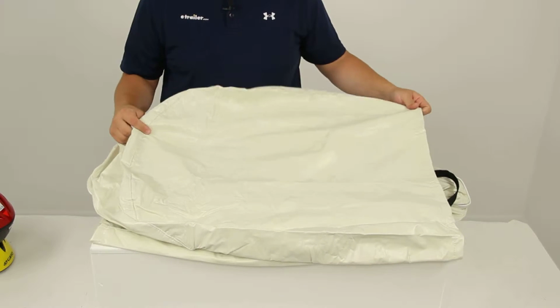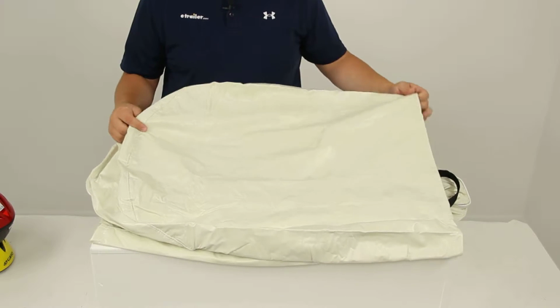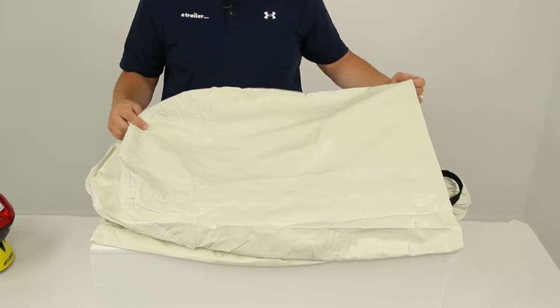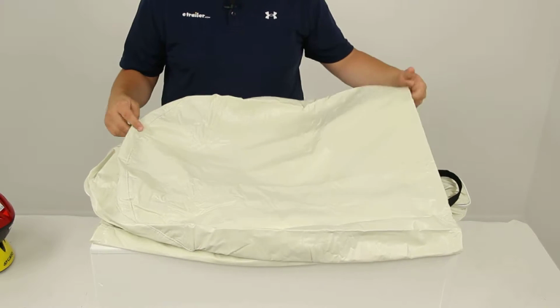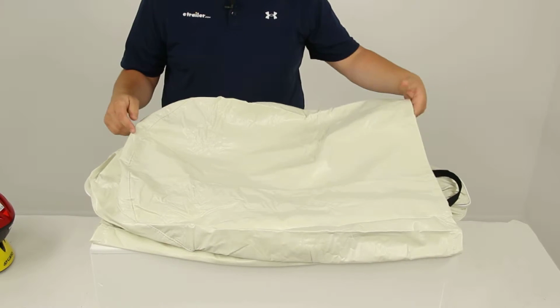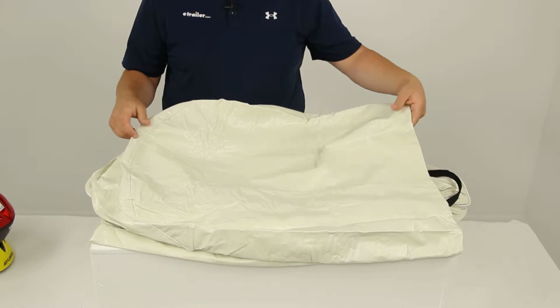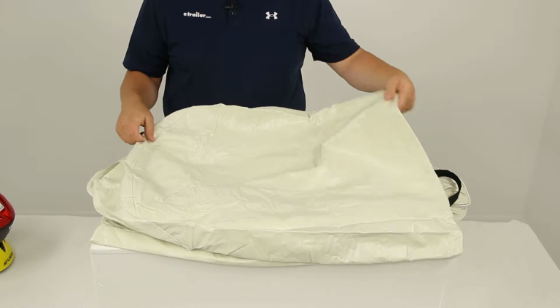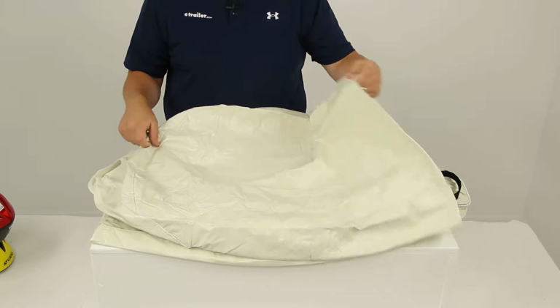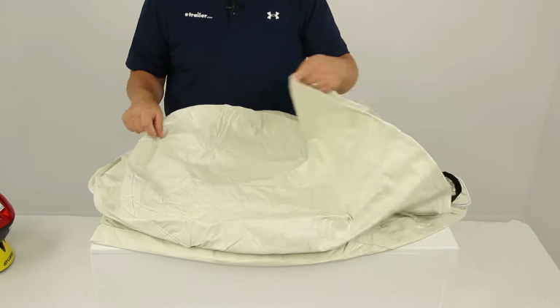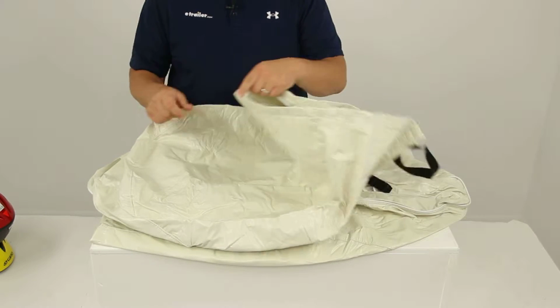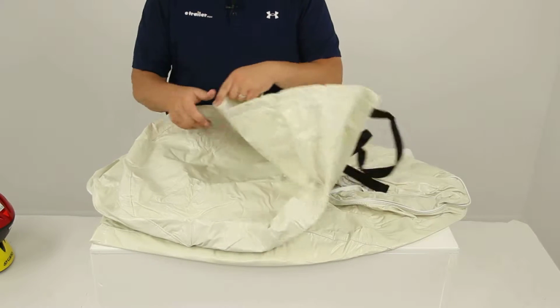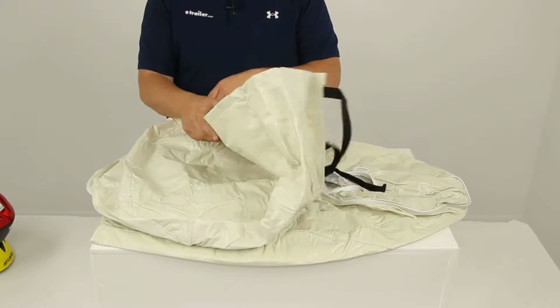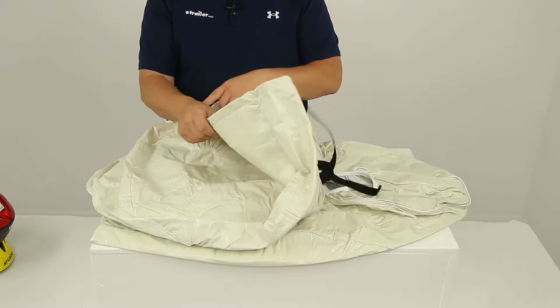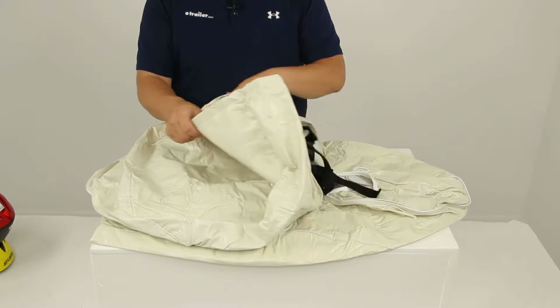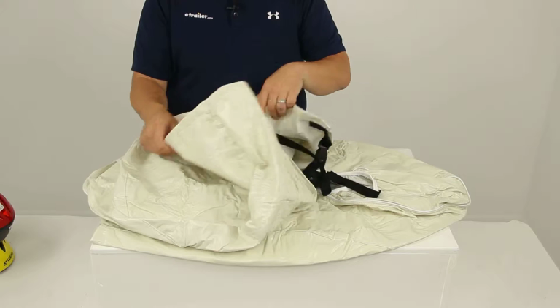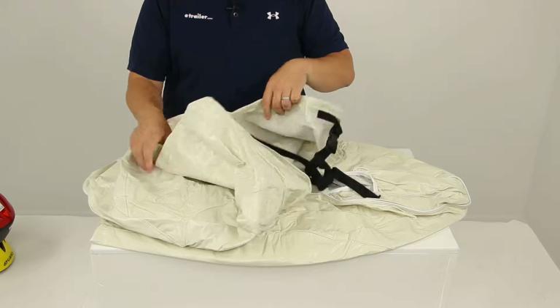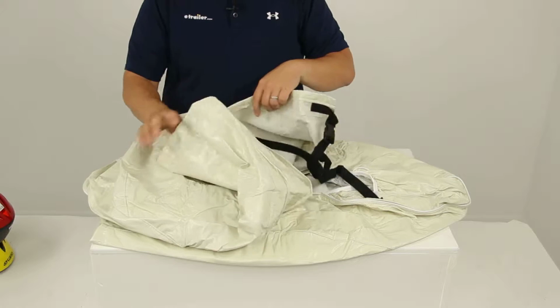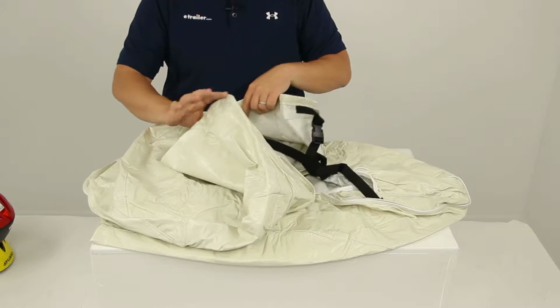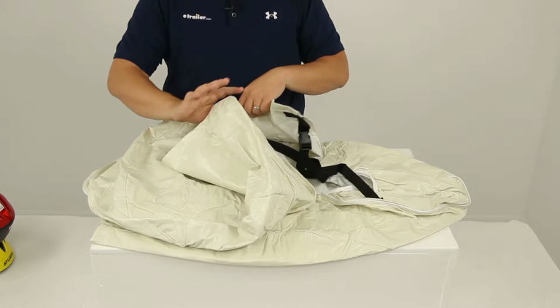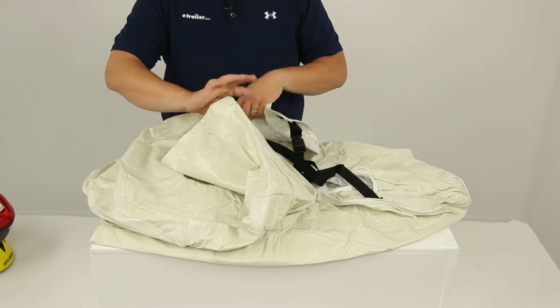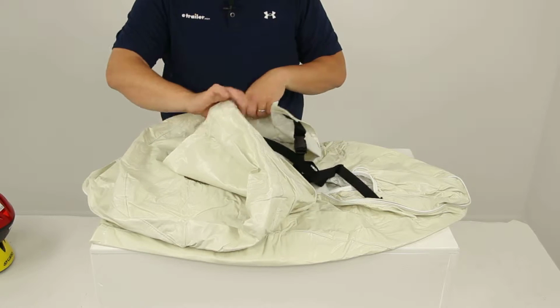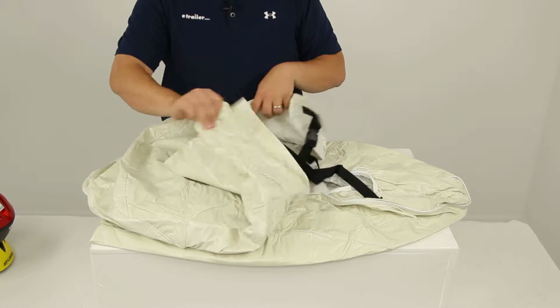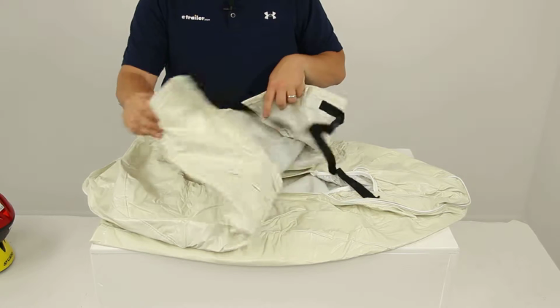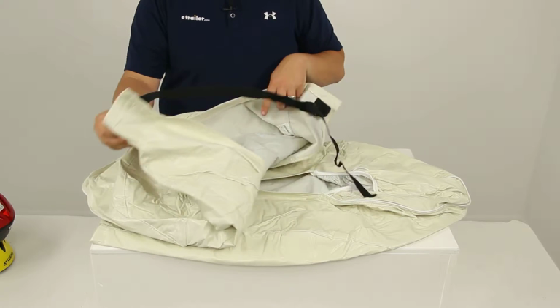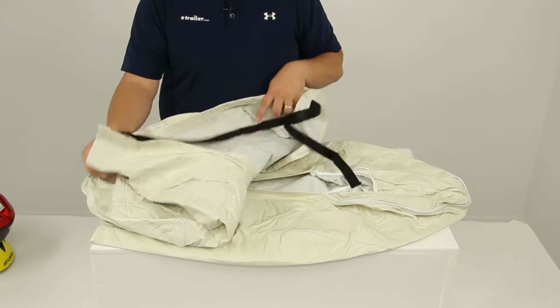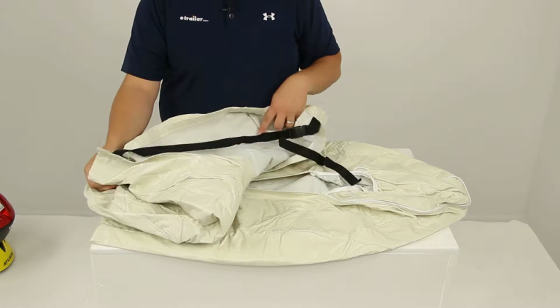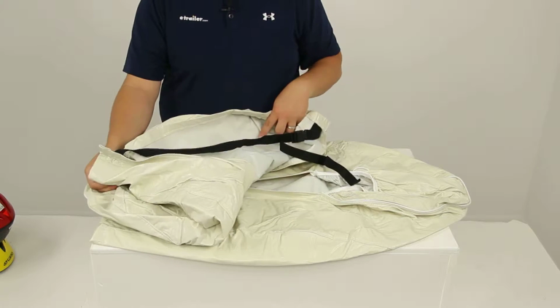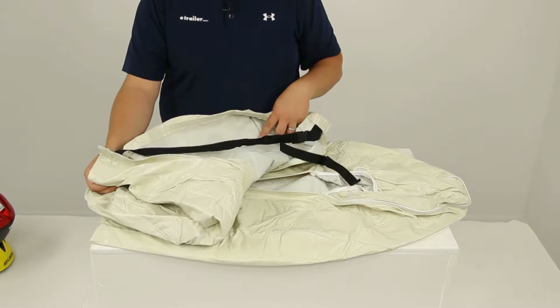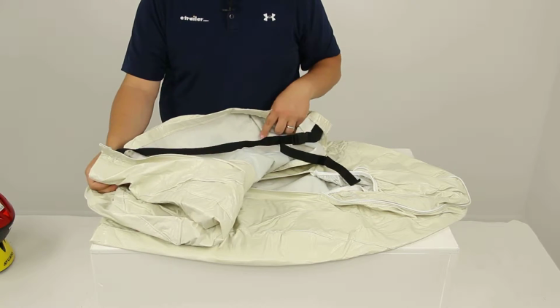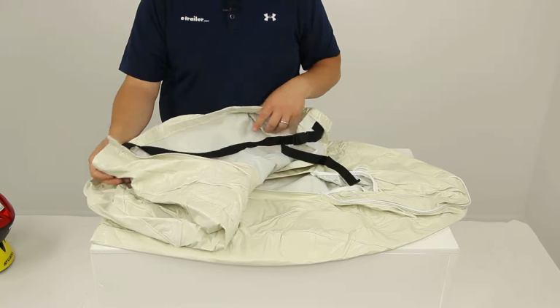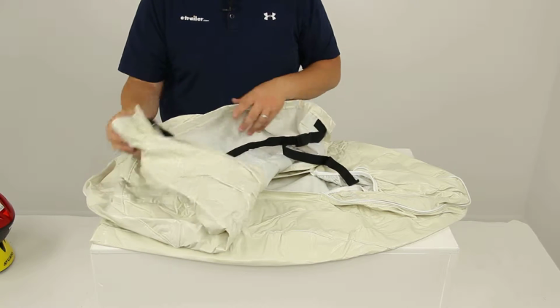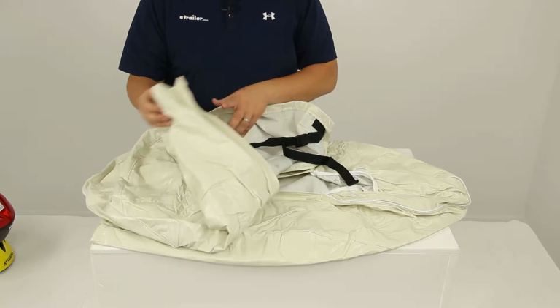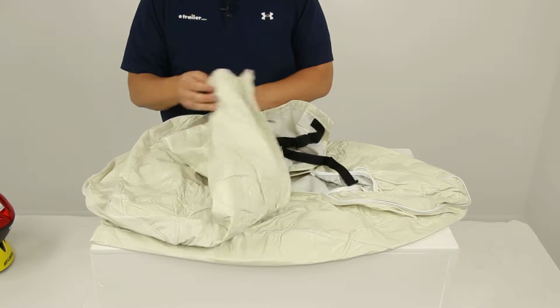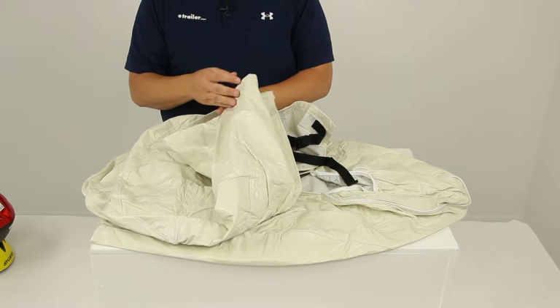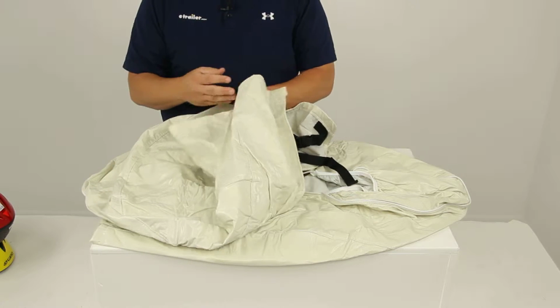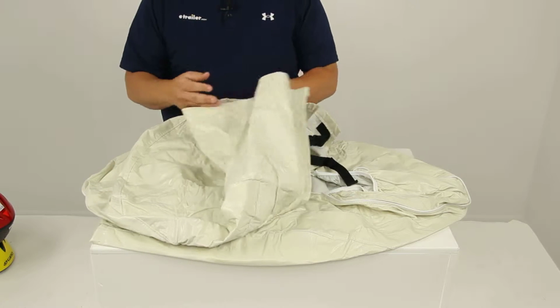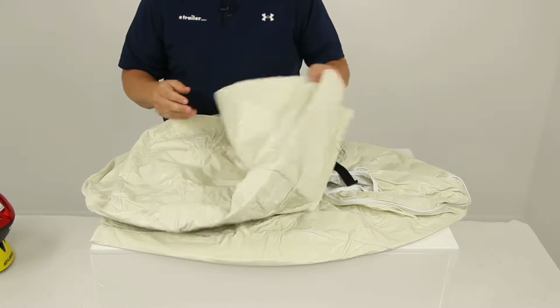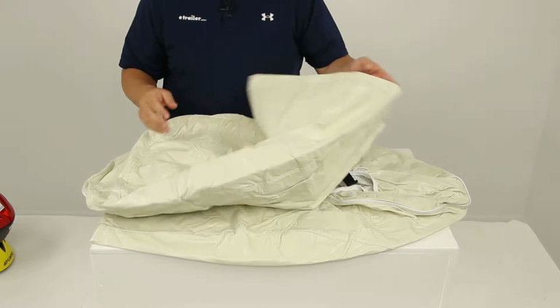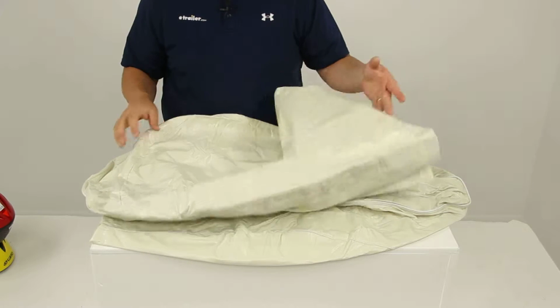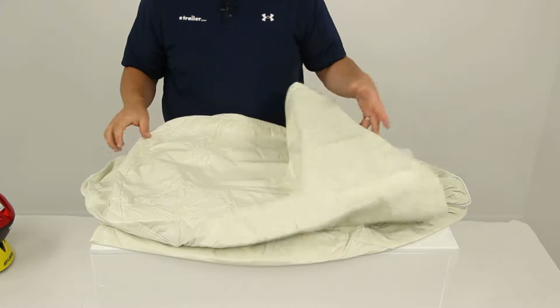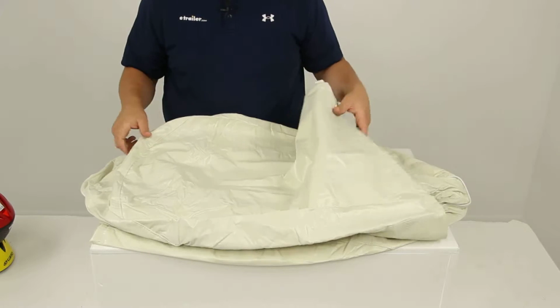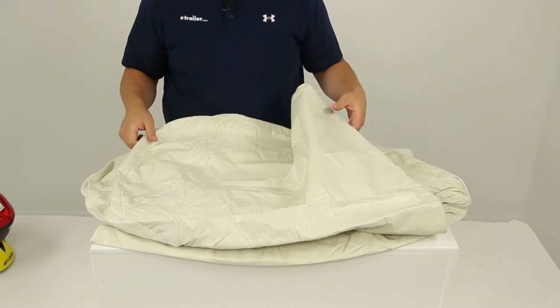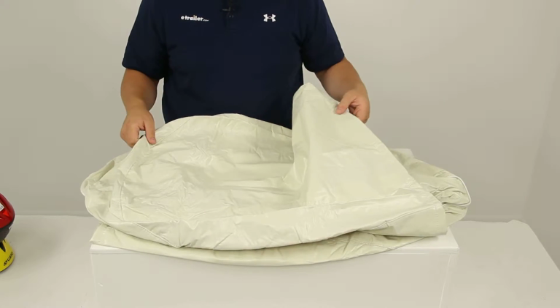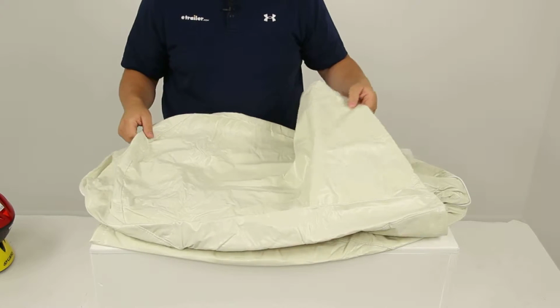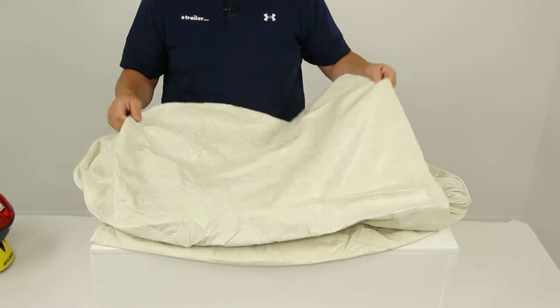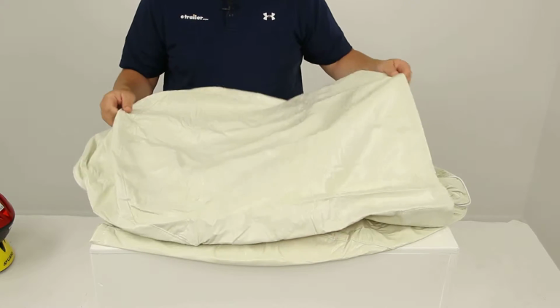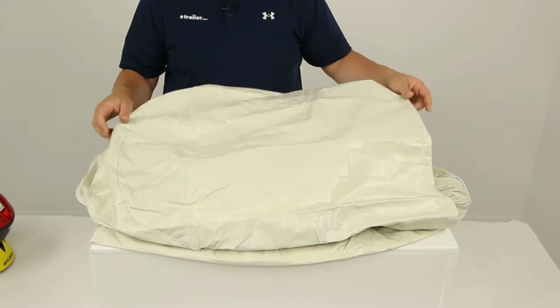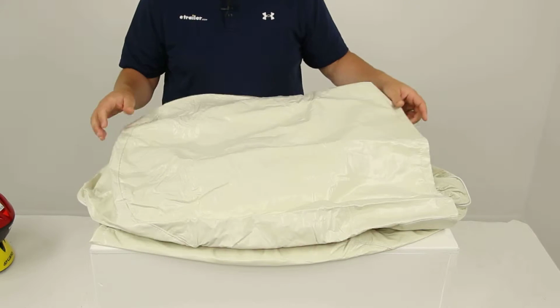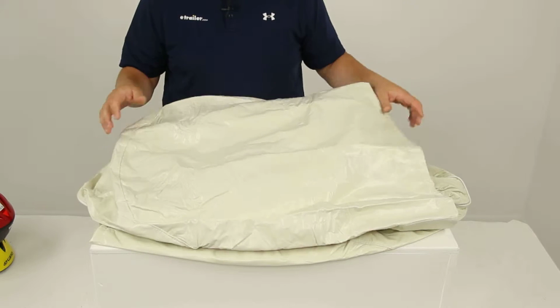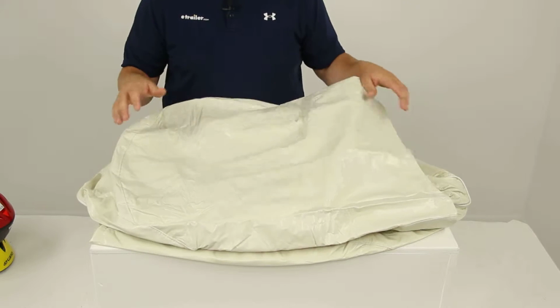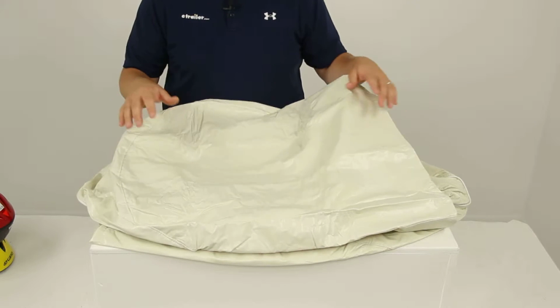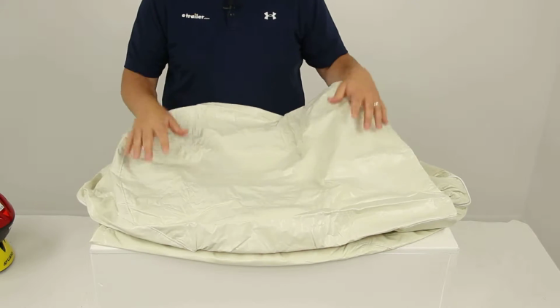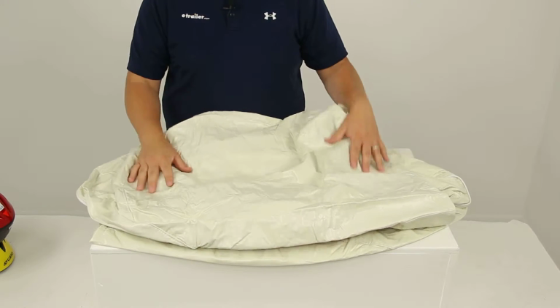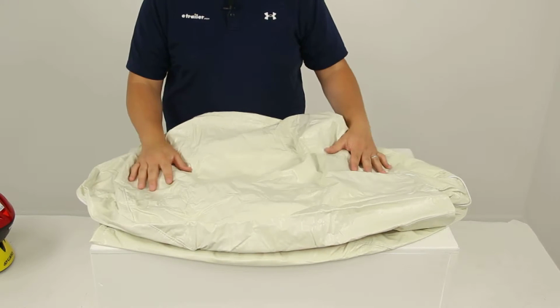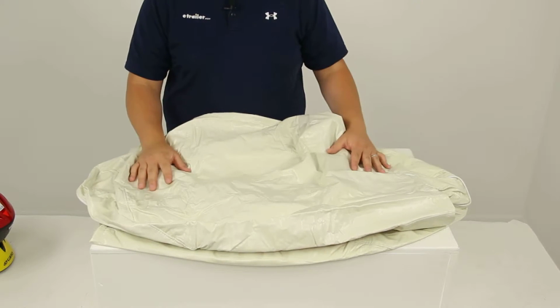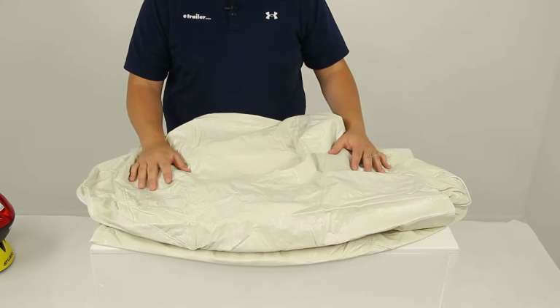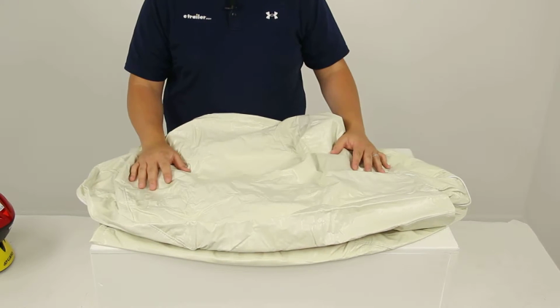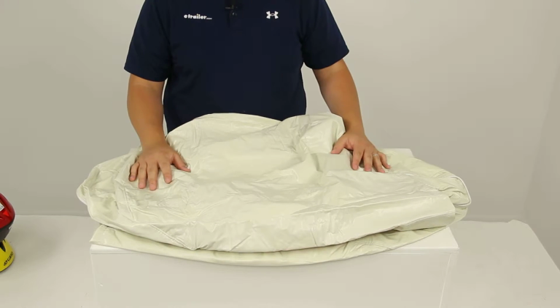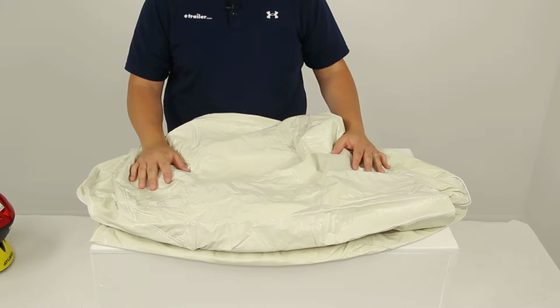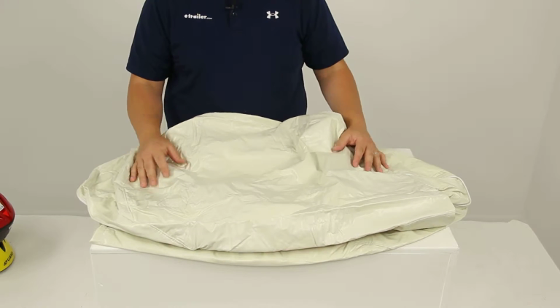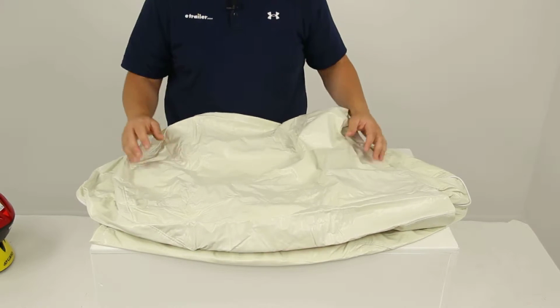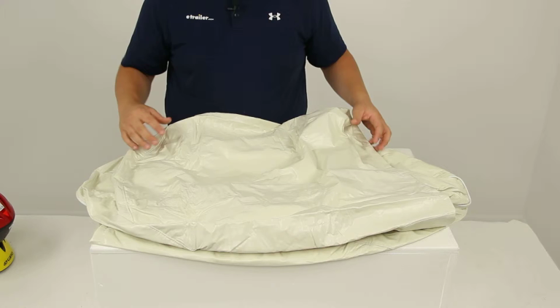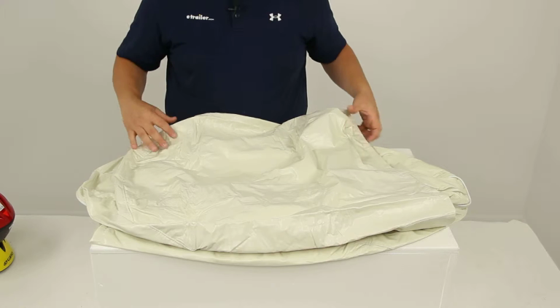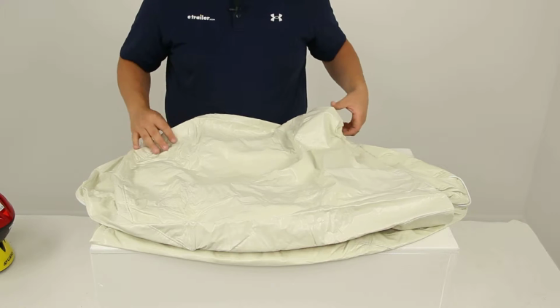These covers are really going to help protect your tires and wheels from sun, dirt, corrosion, and all types of weather while your vehicle is parked.